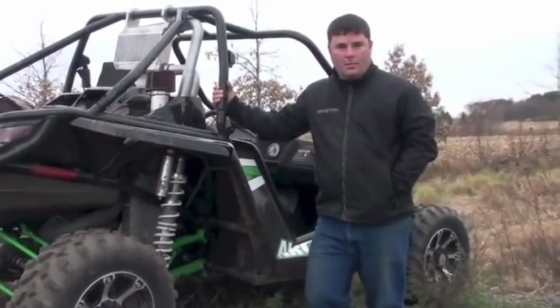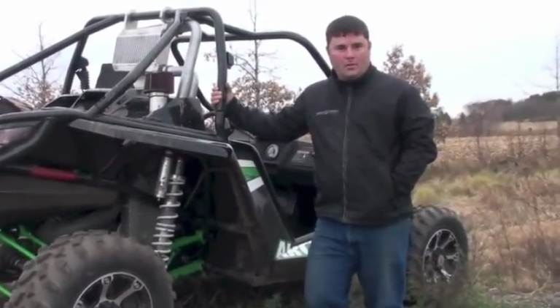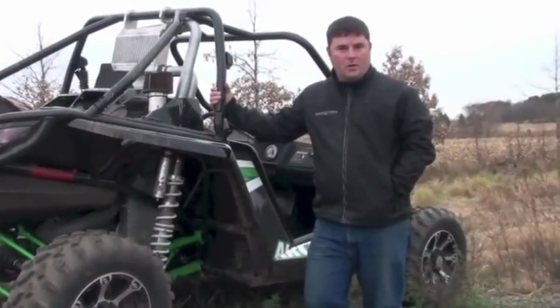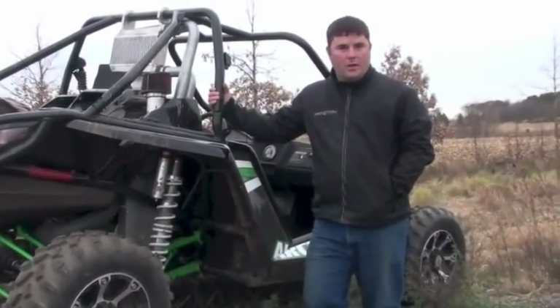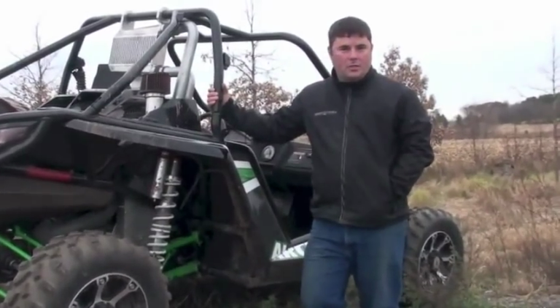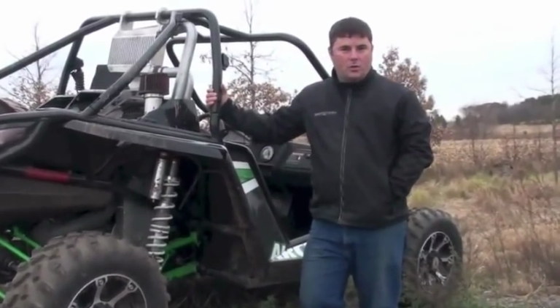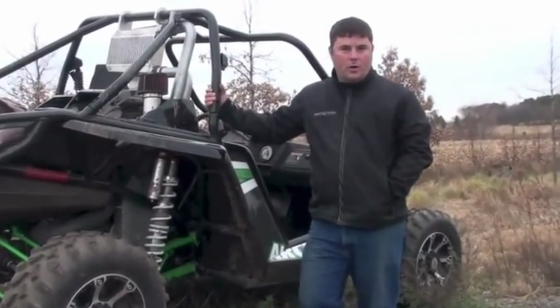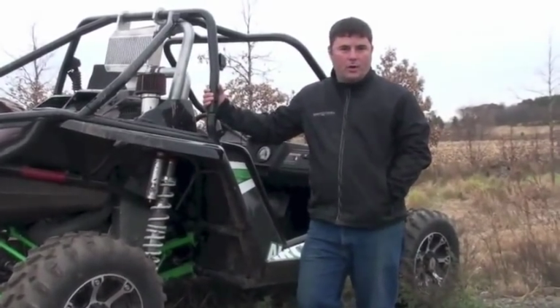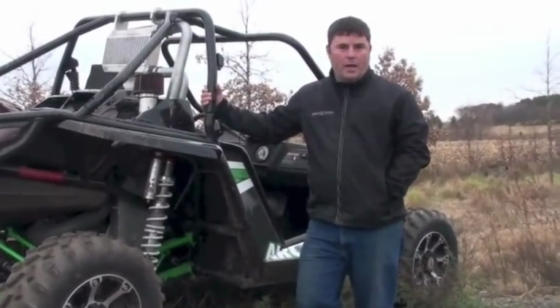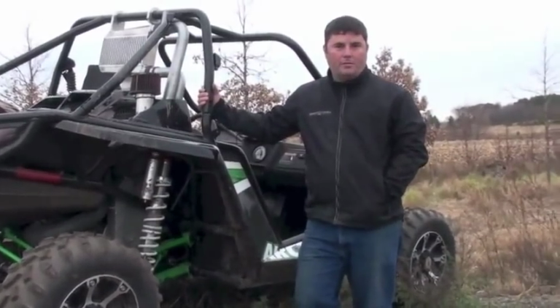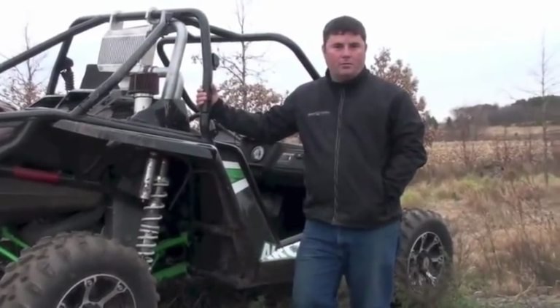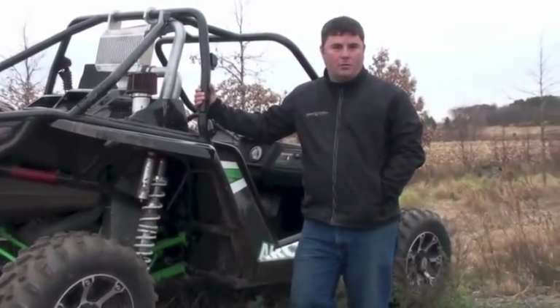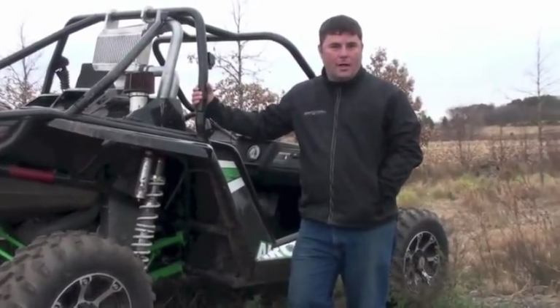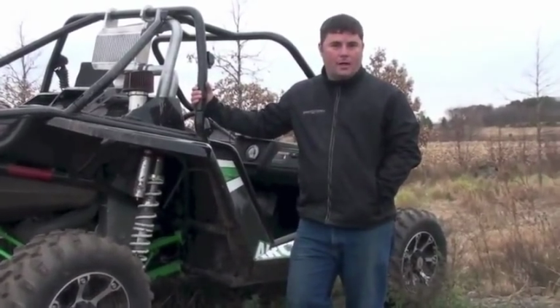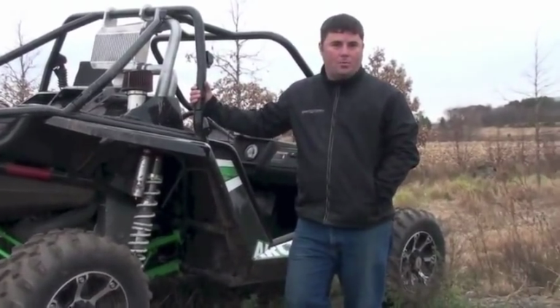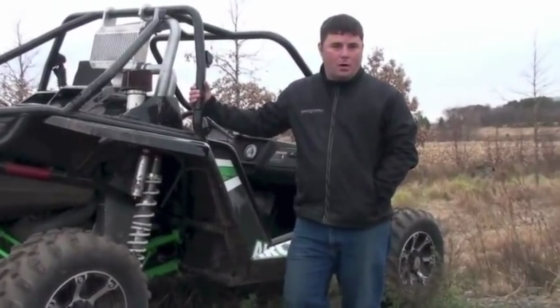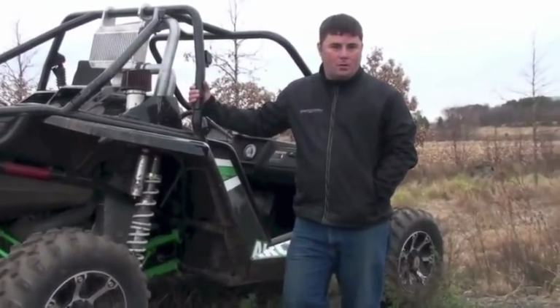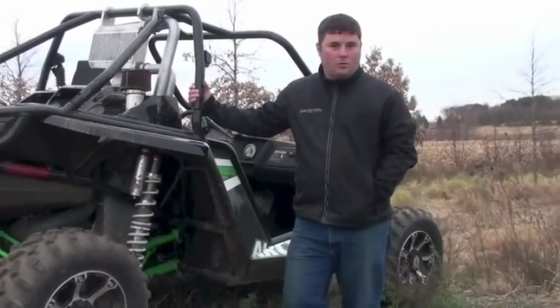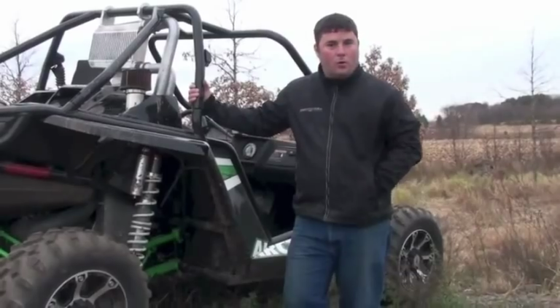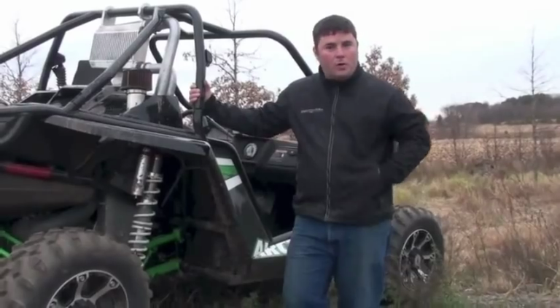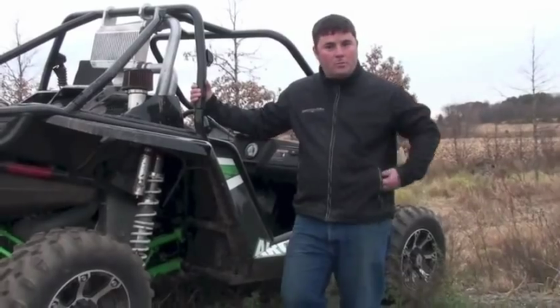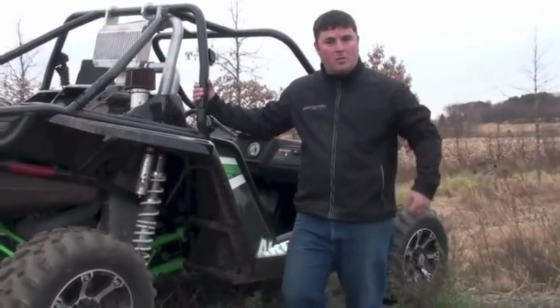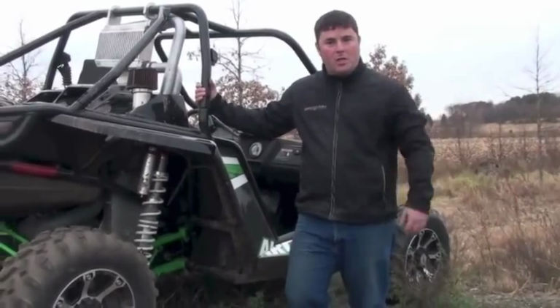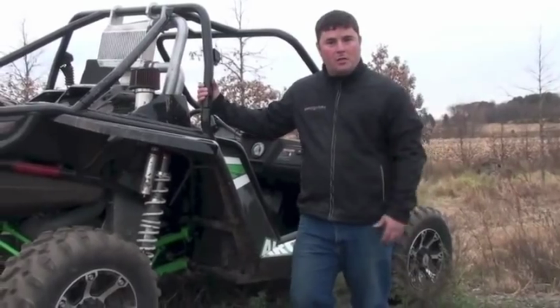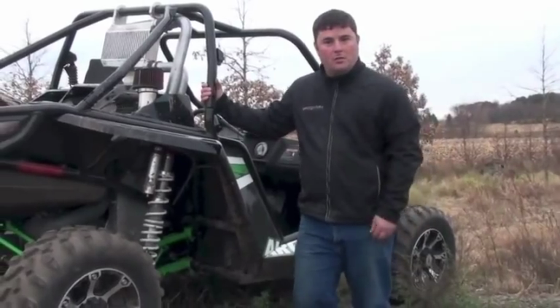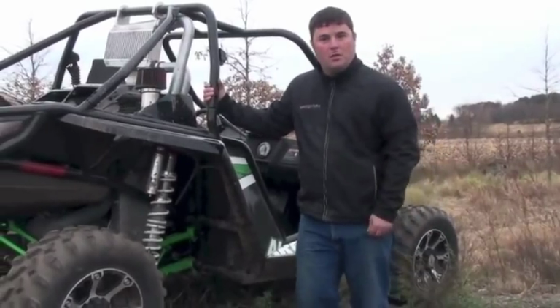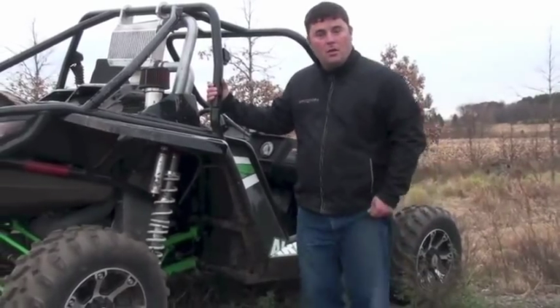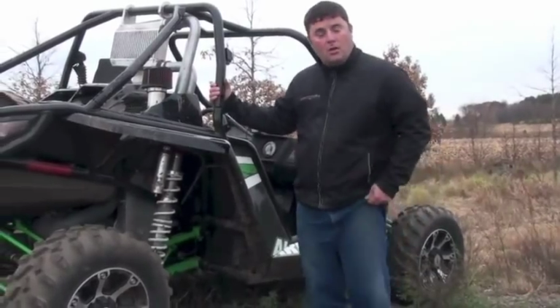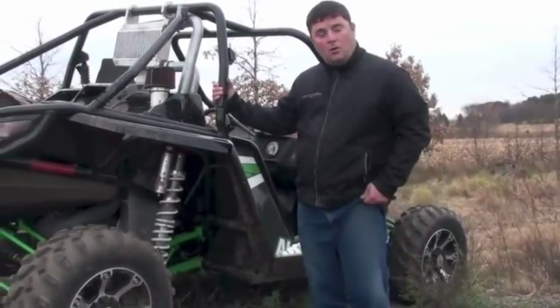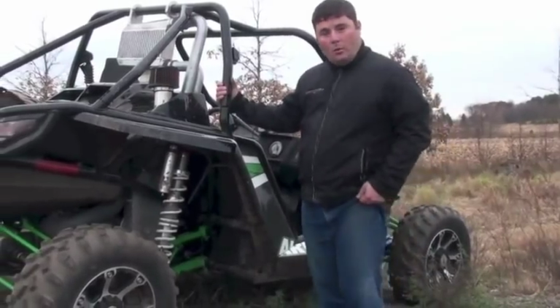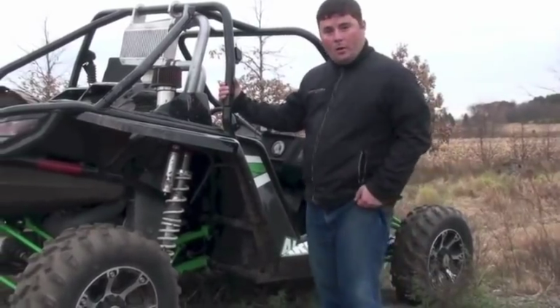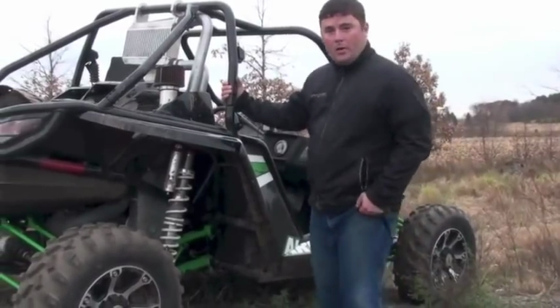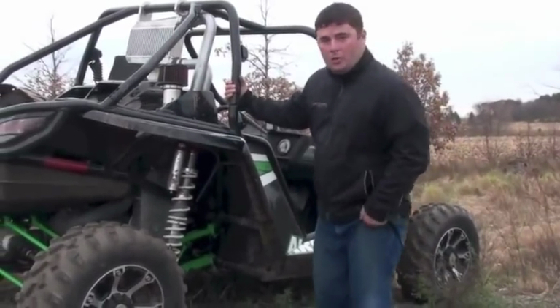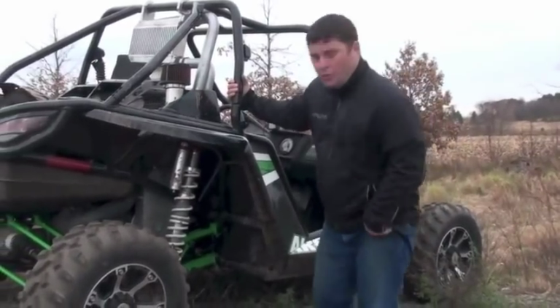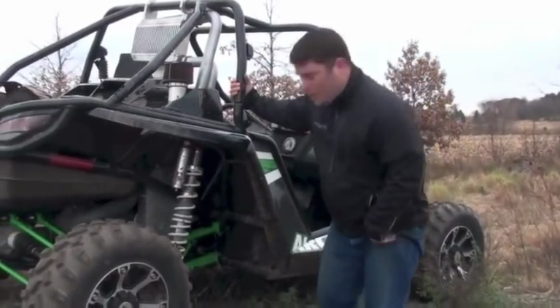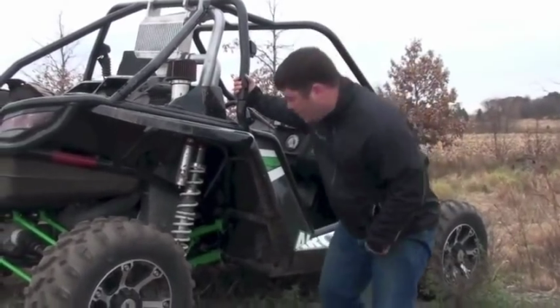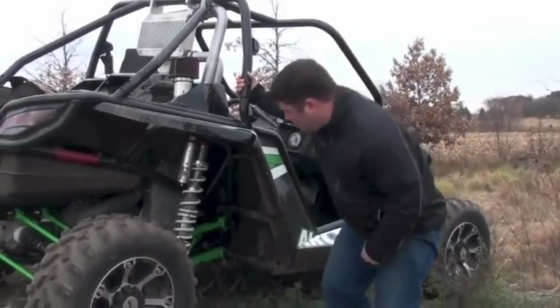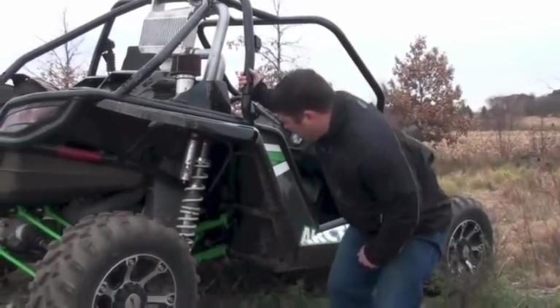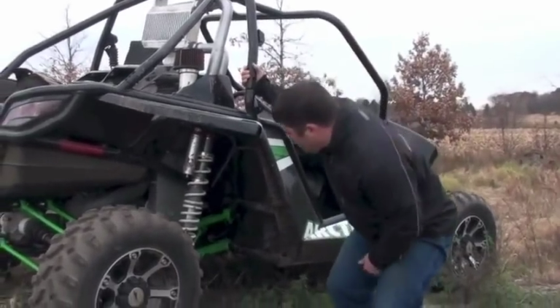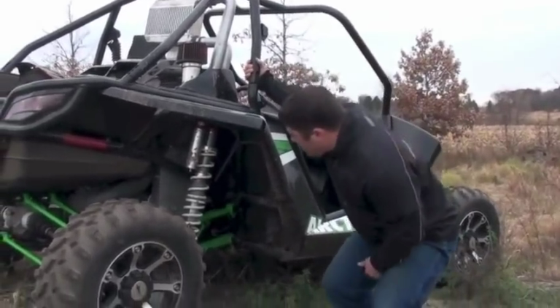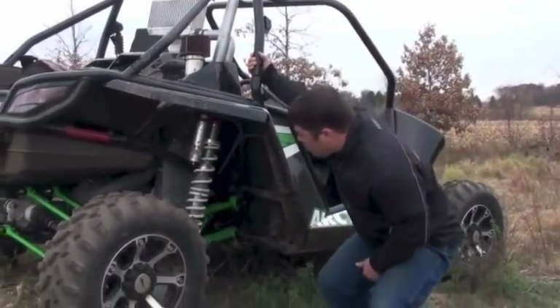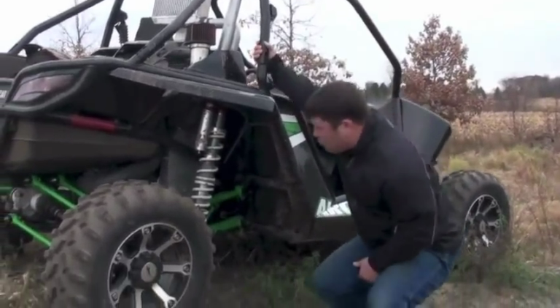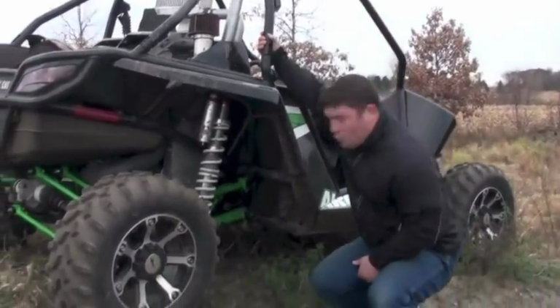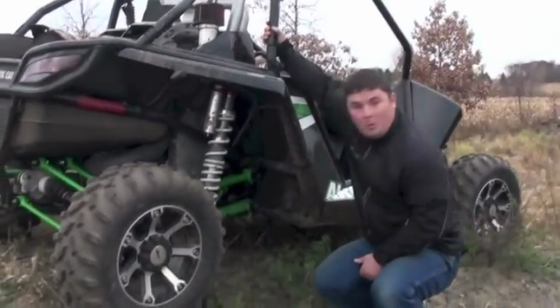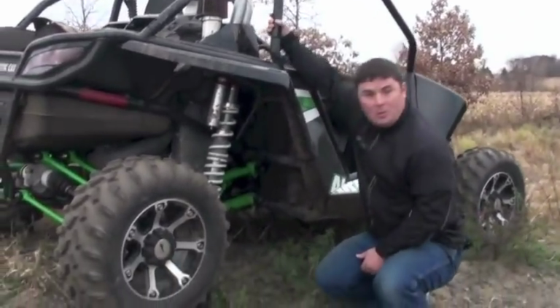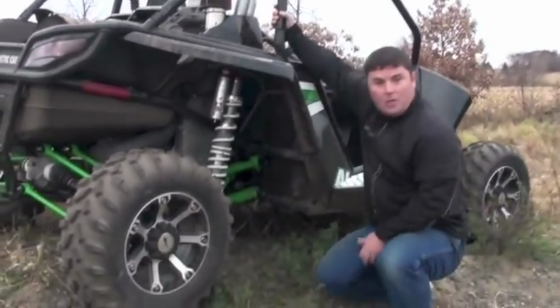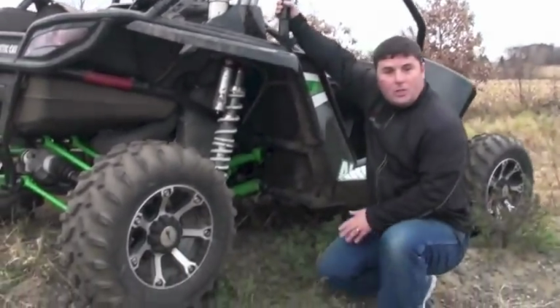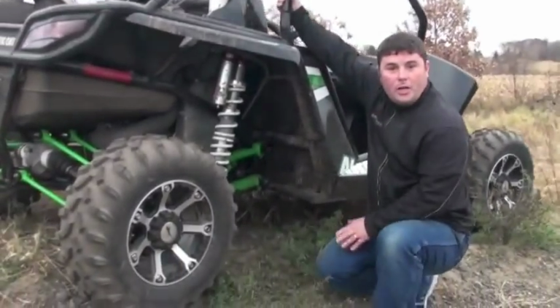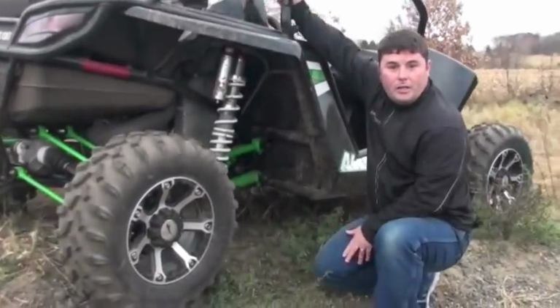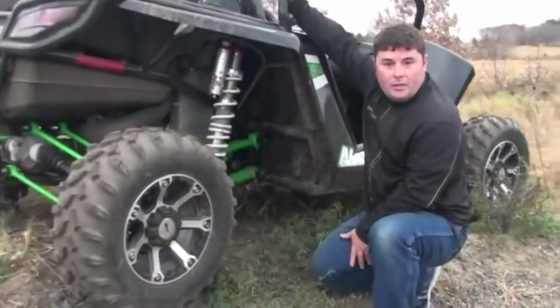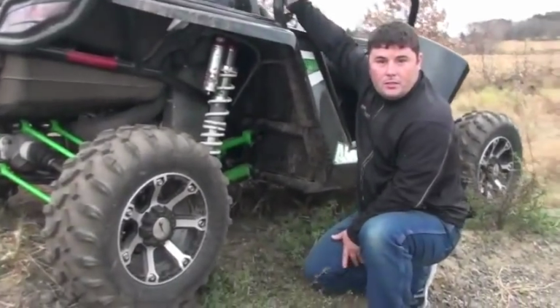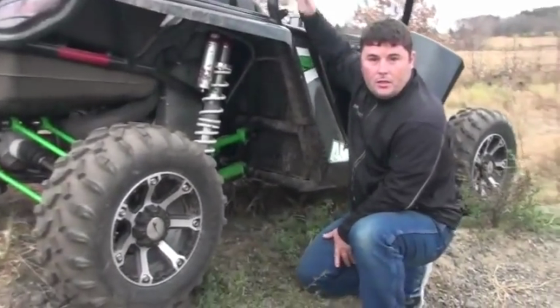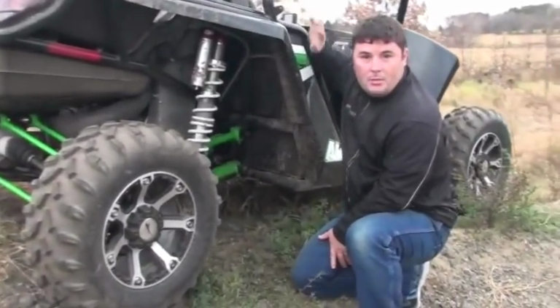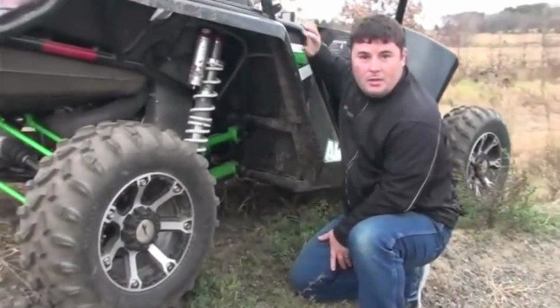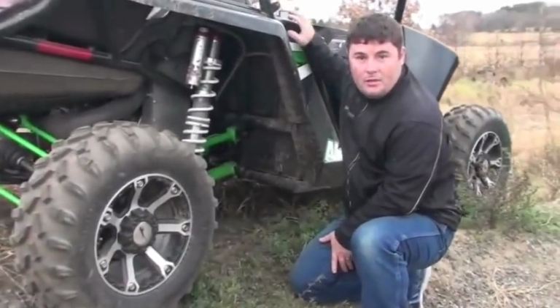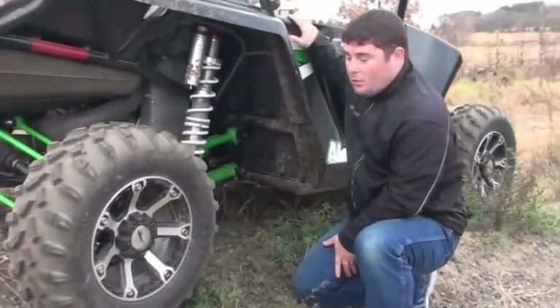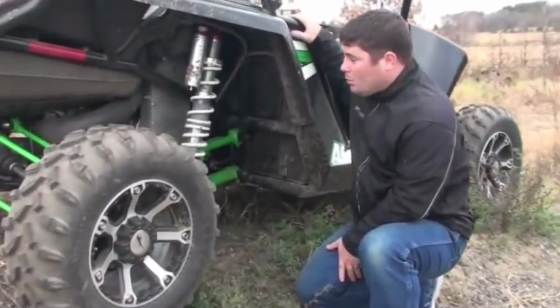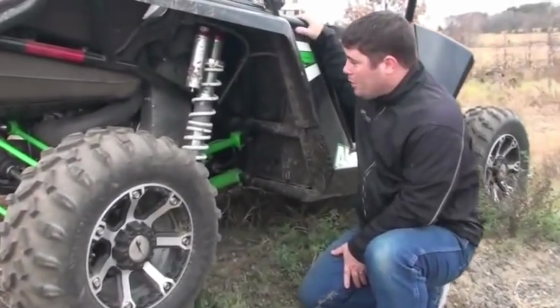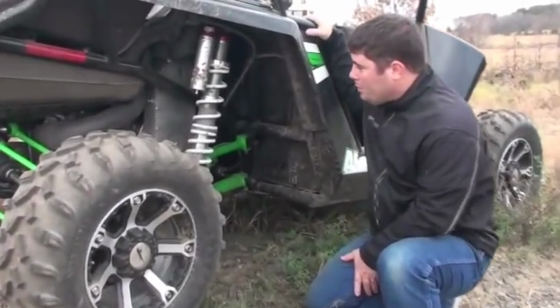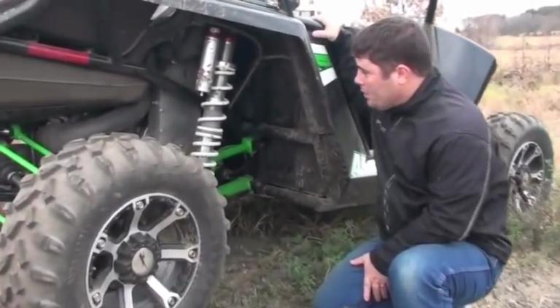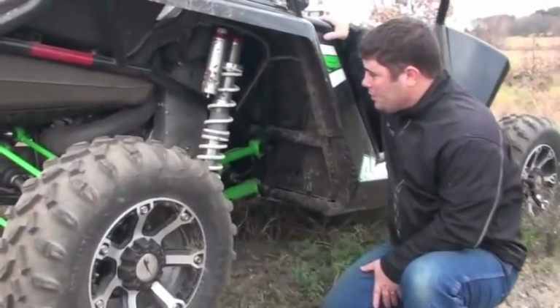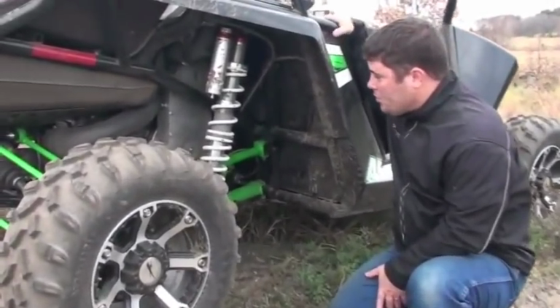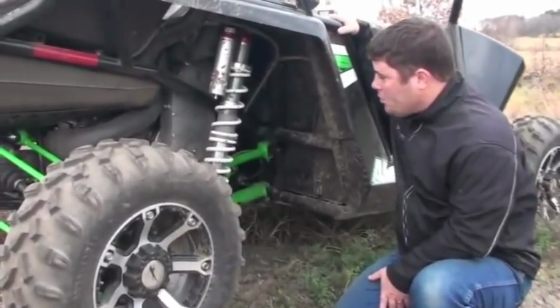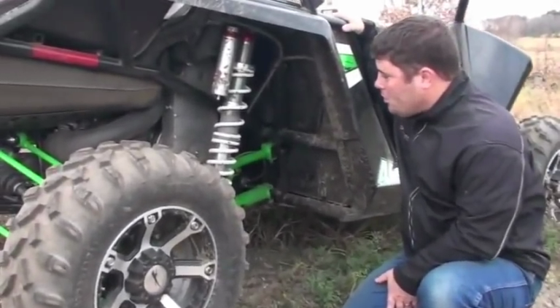As you guys know, we already have a full line of products for these machines. What we're going to show you here today is our new supercharger kit that's going to be available here really soon.